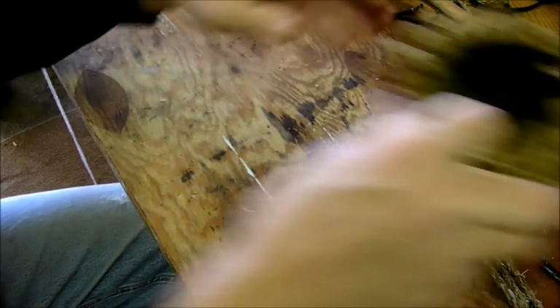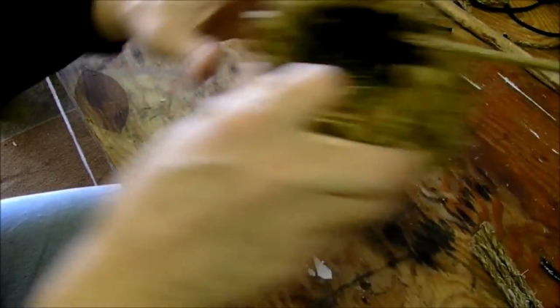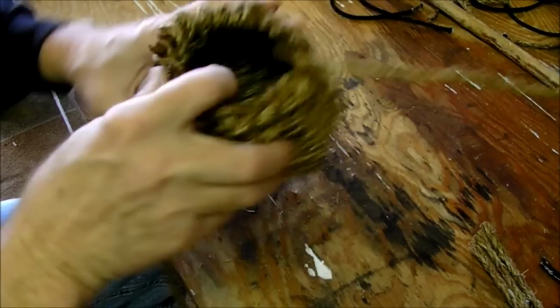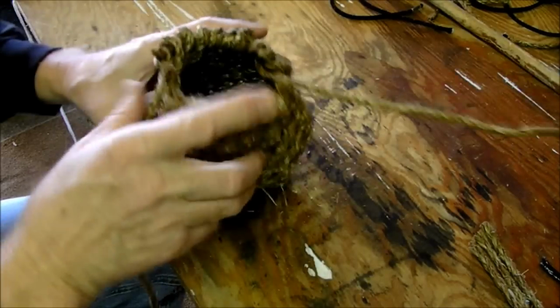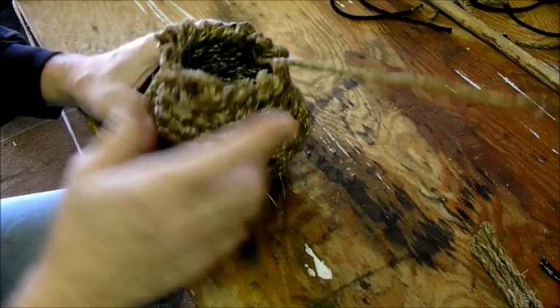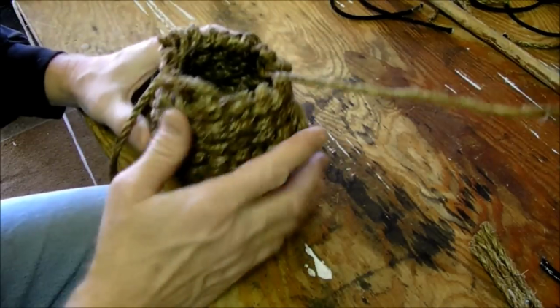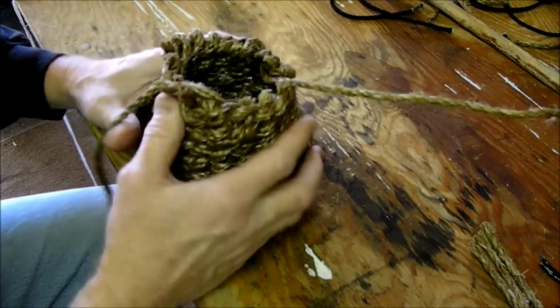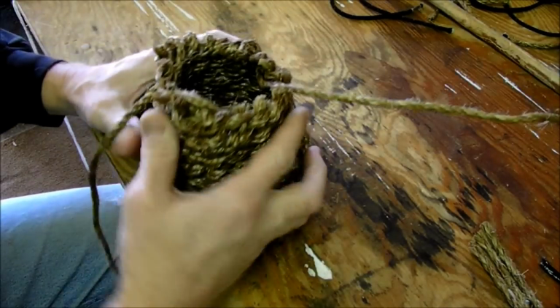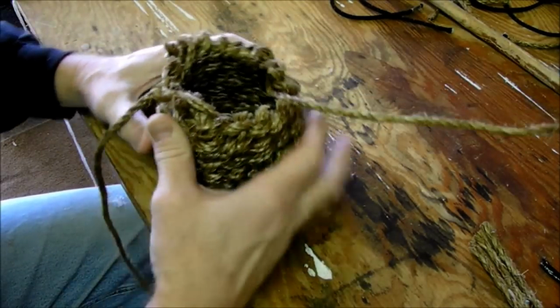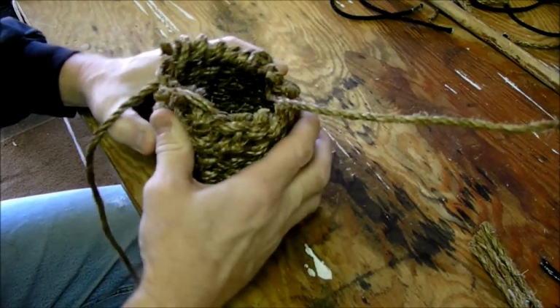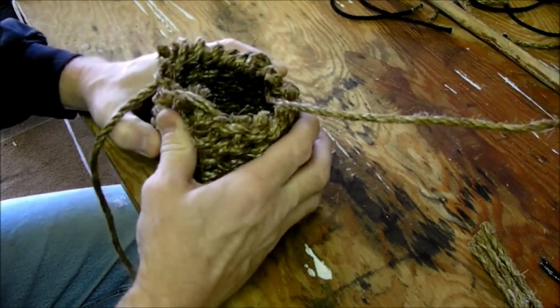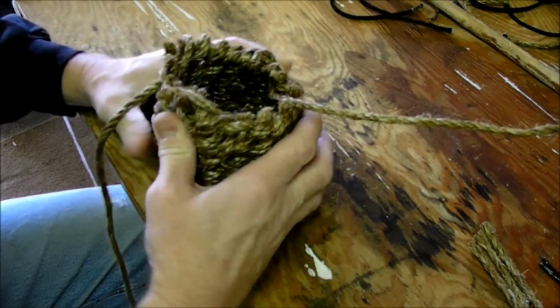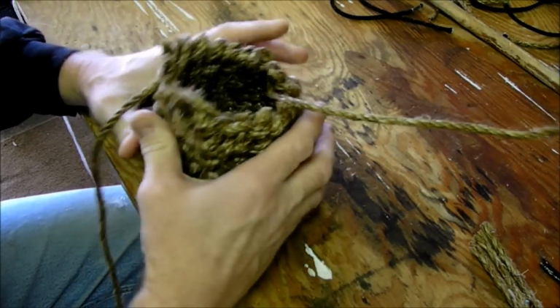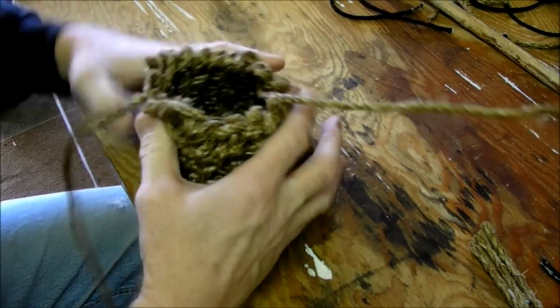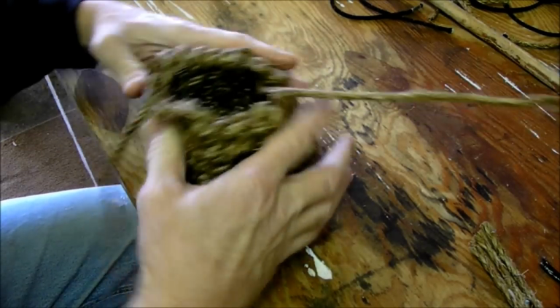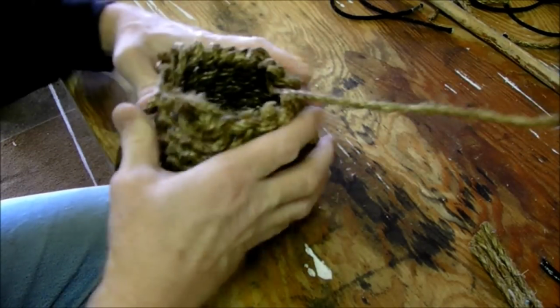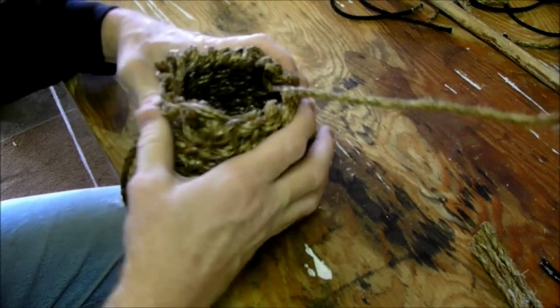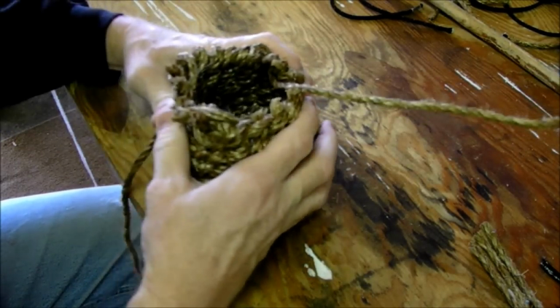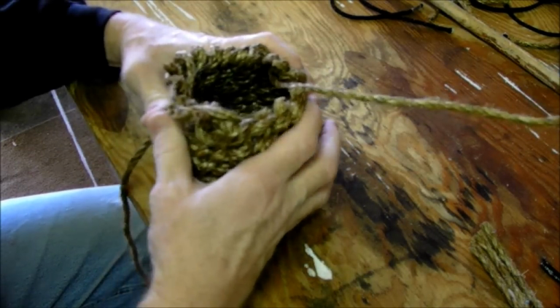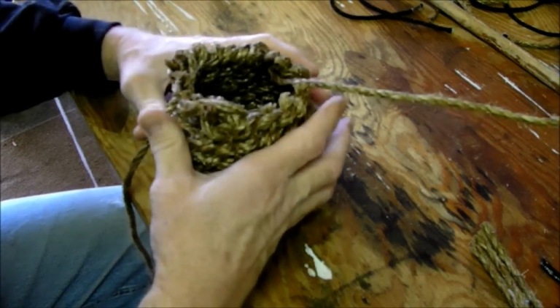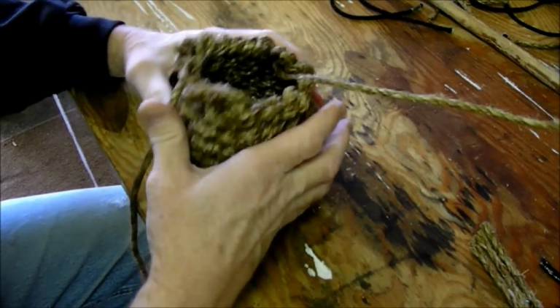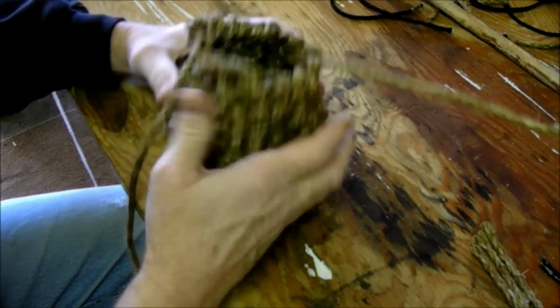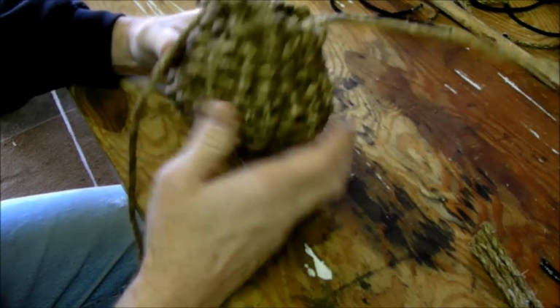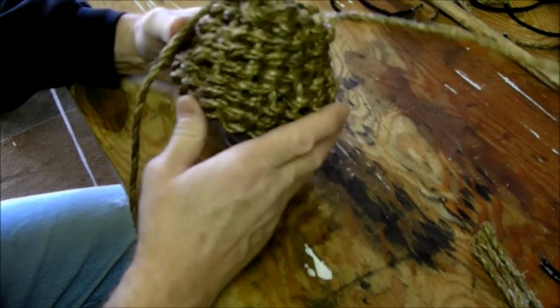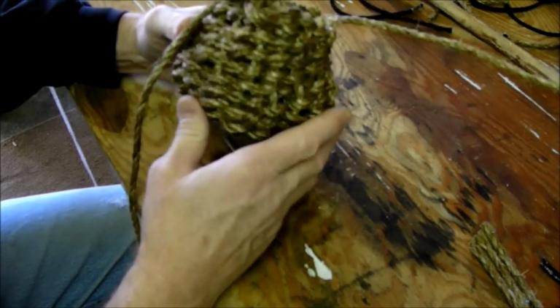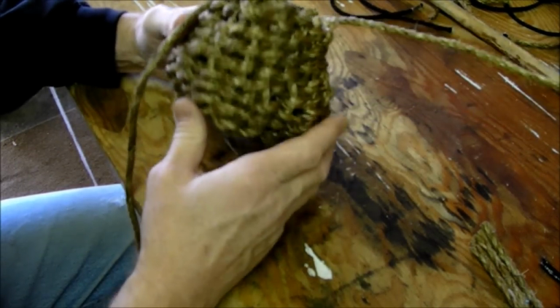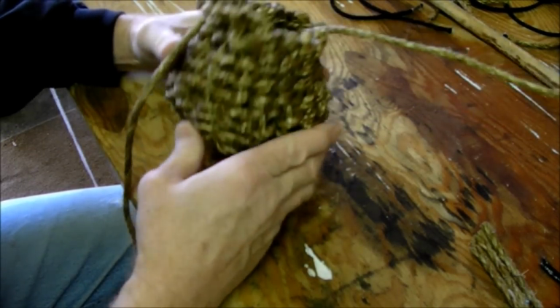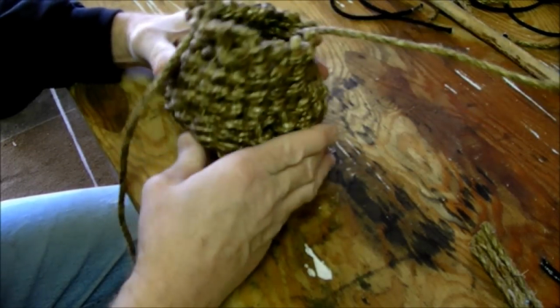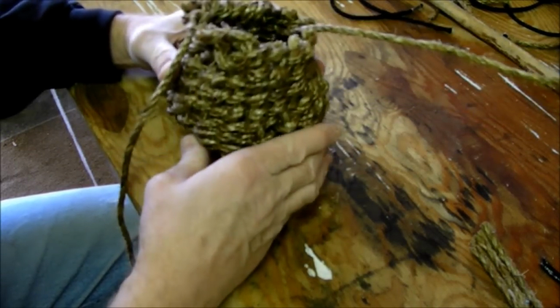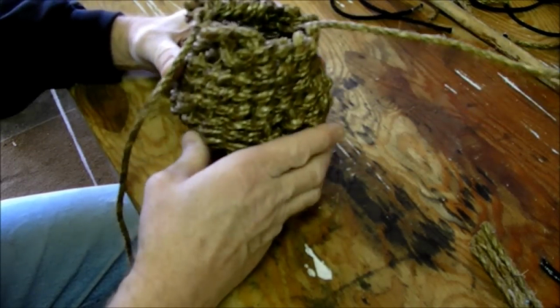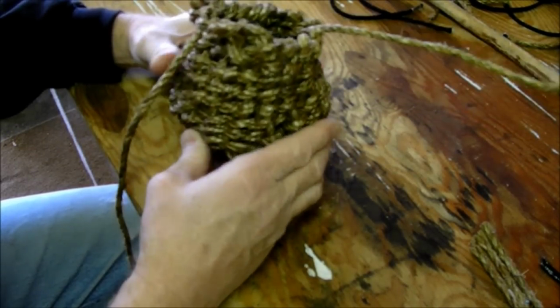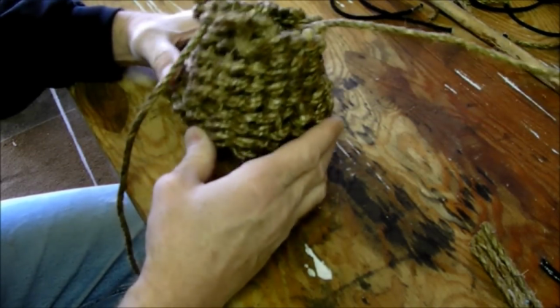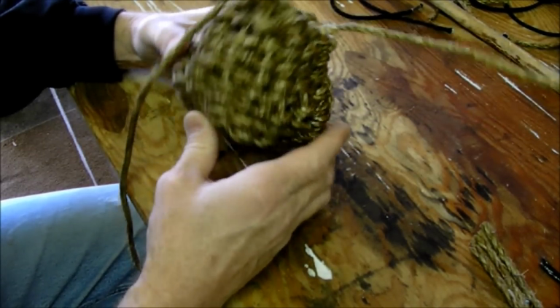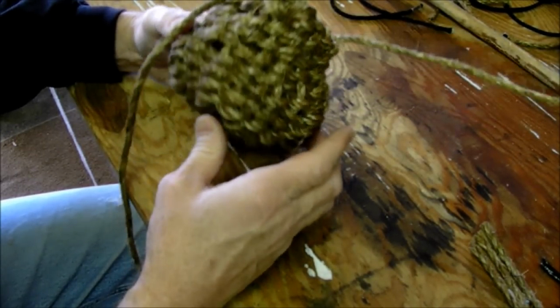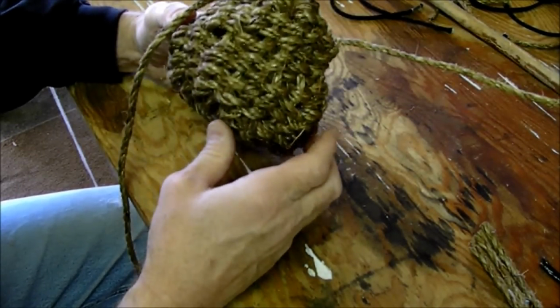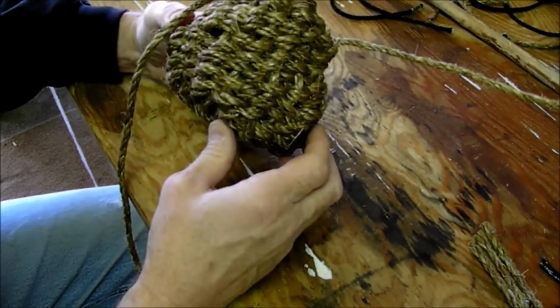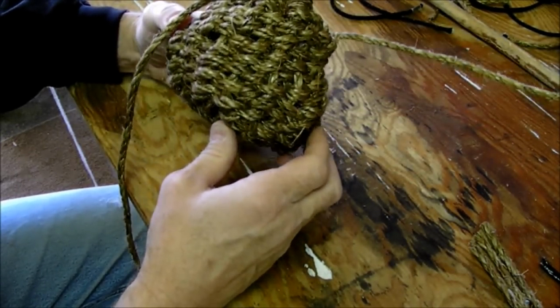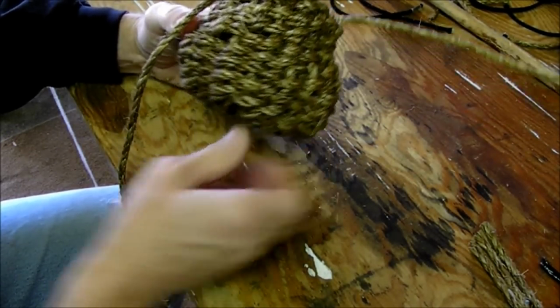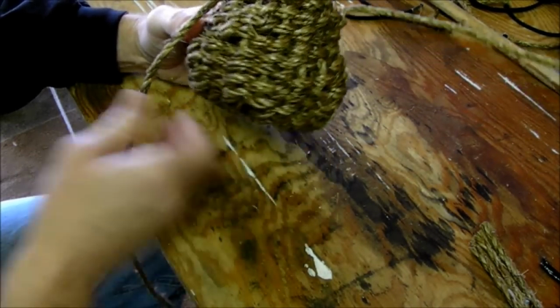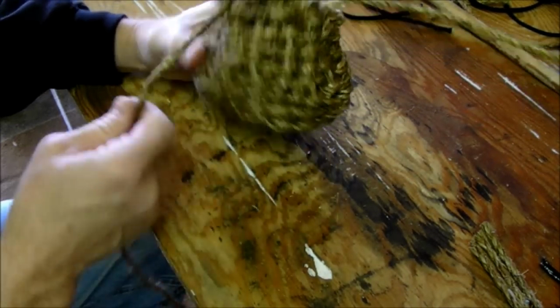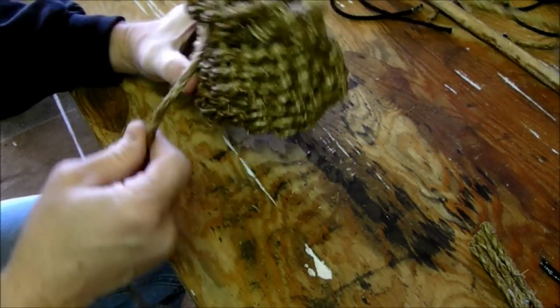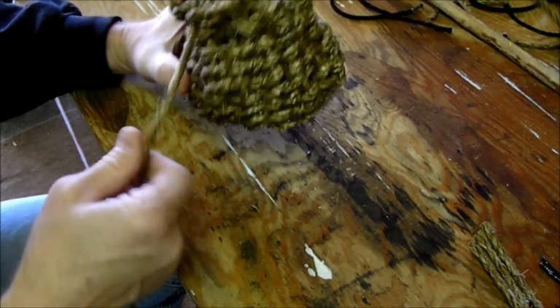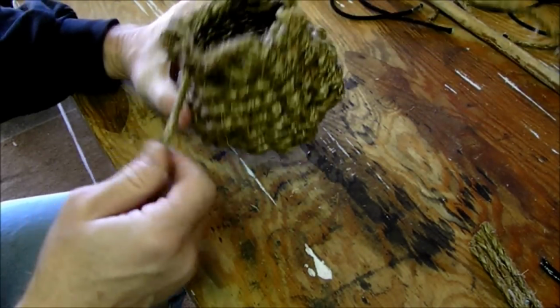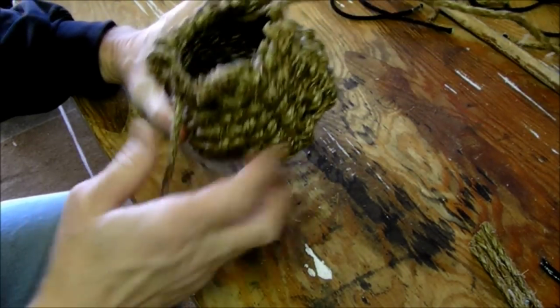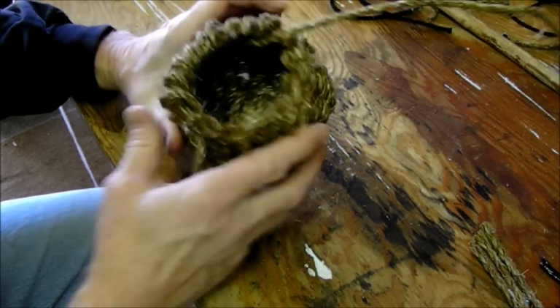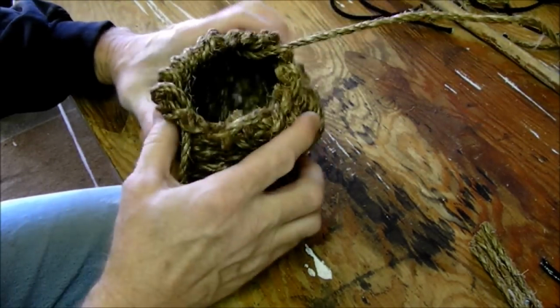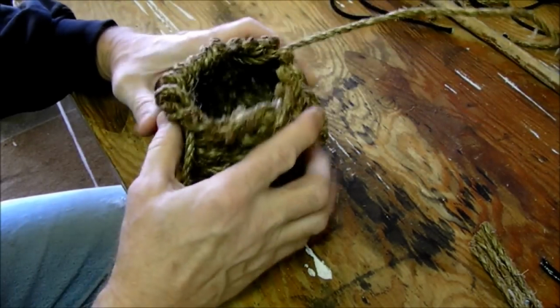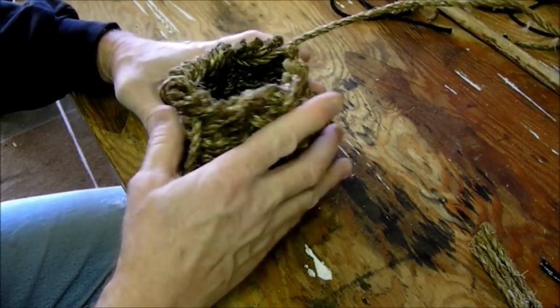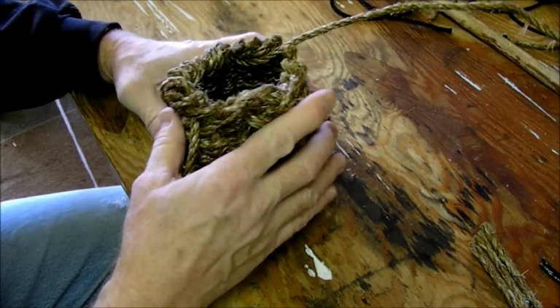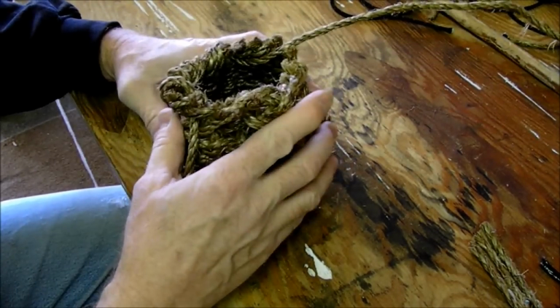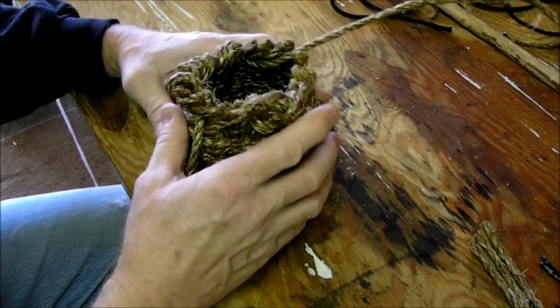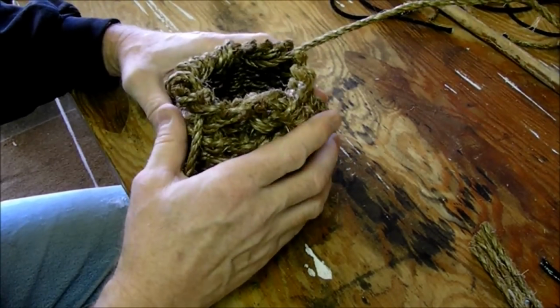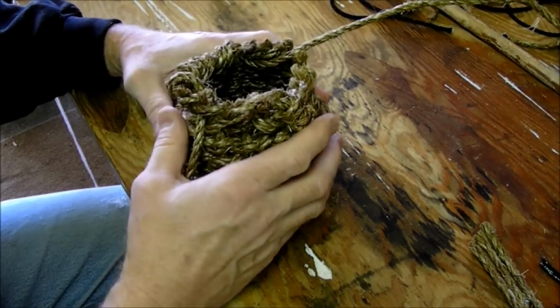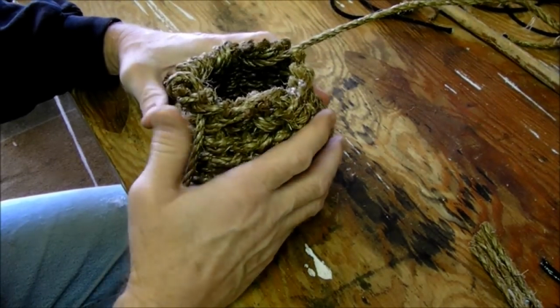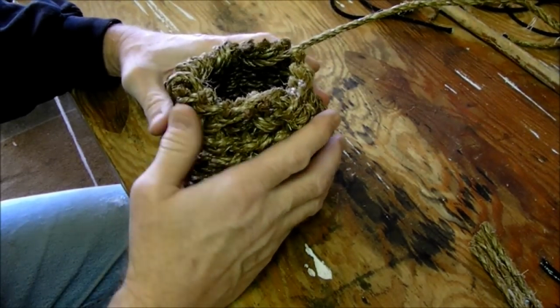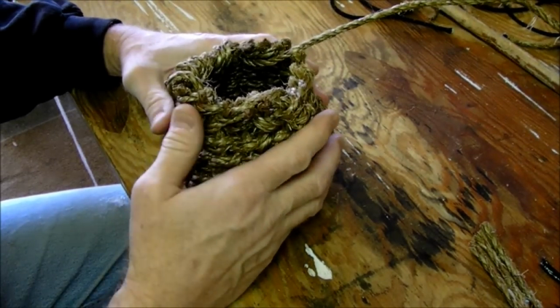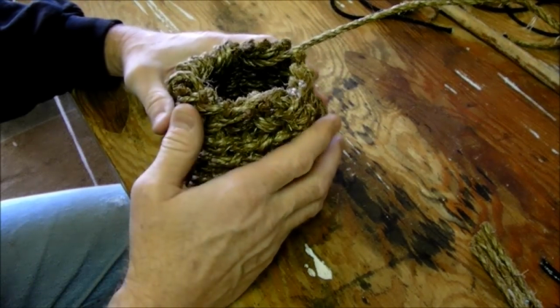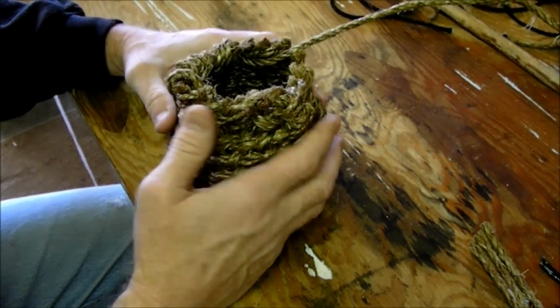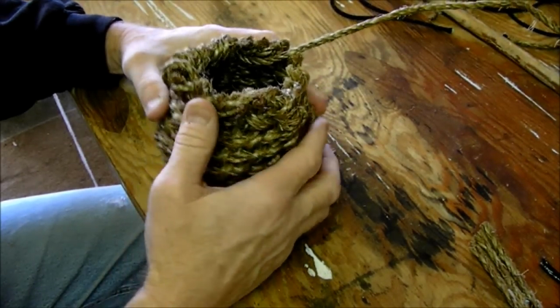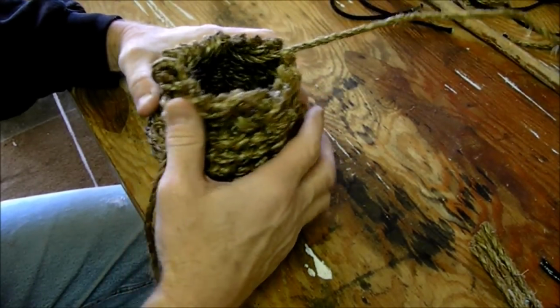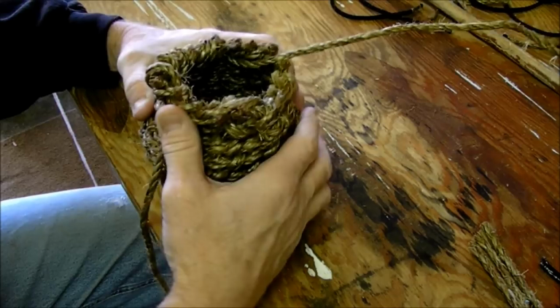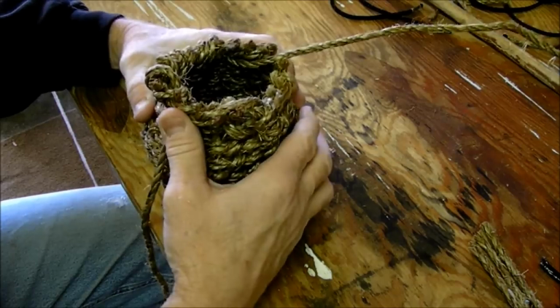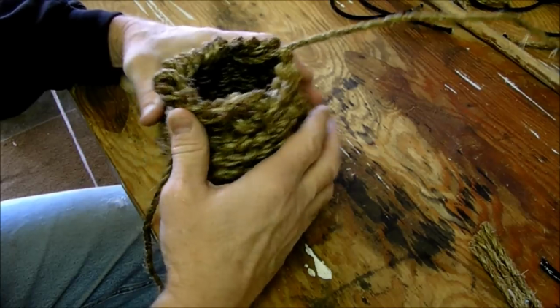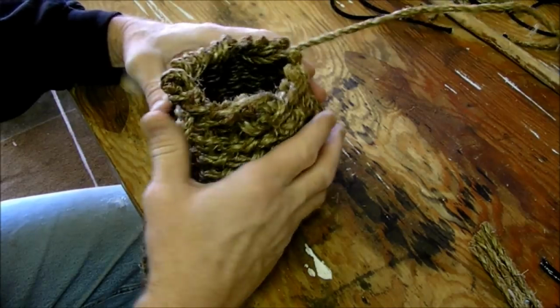Once you start coming up with your basket — and this is a little bit thicker, hard to do with the thicker rope. This is manila. Jute is easier.